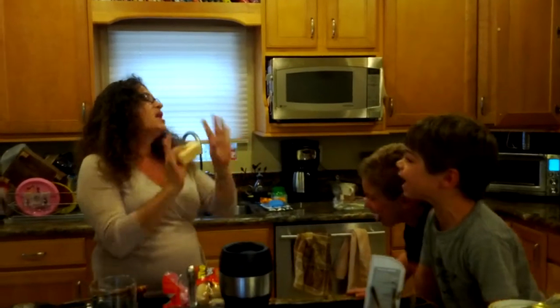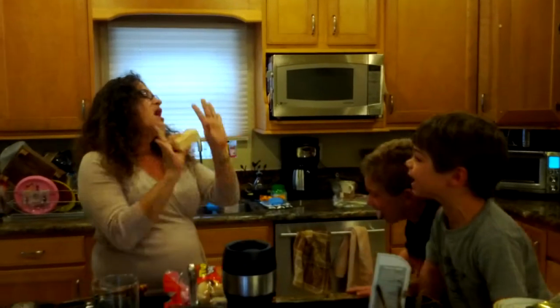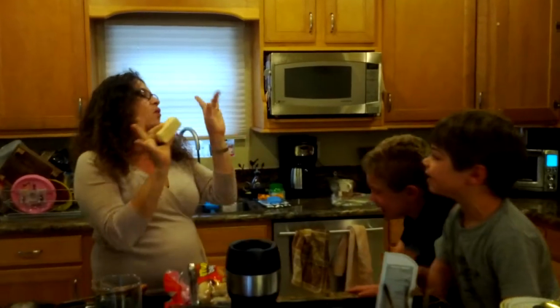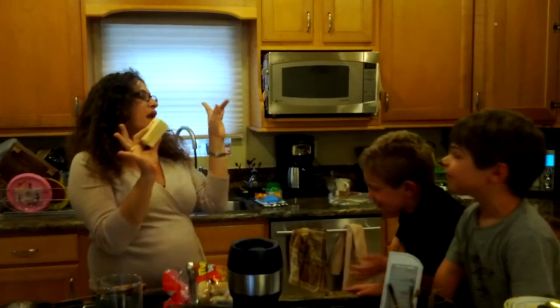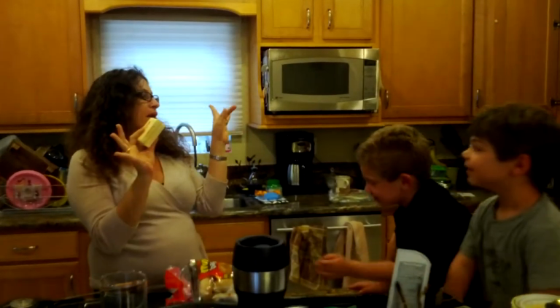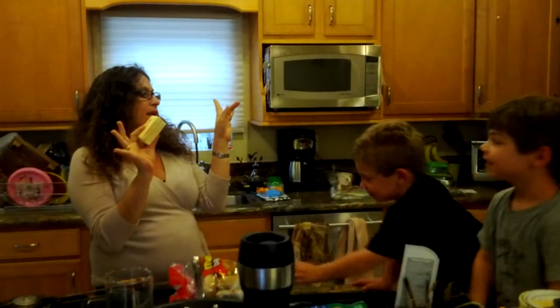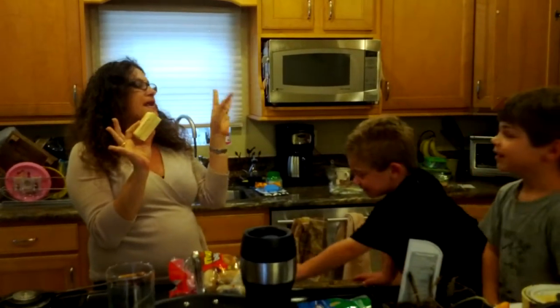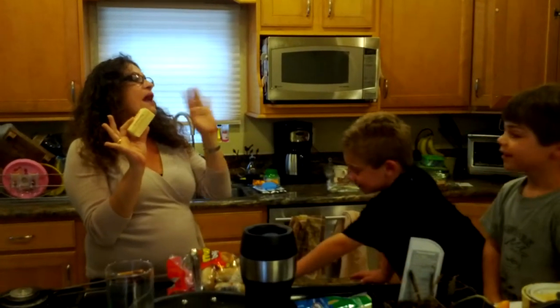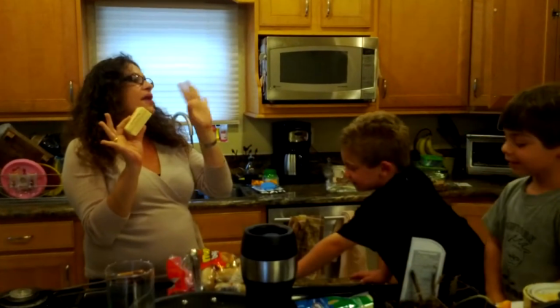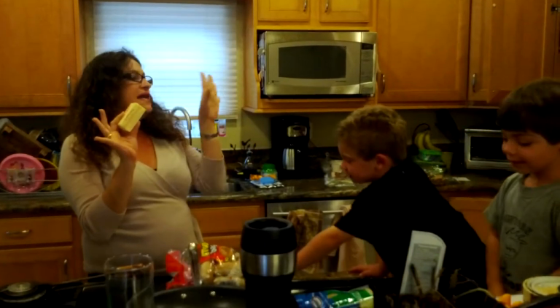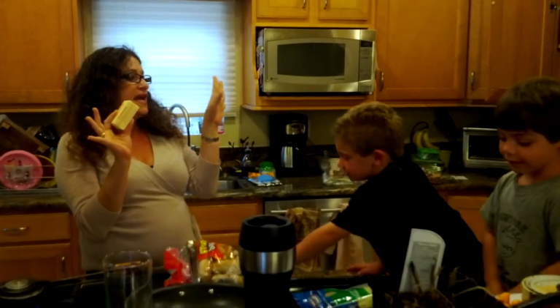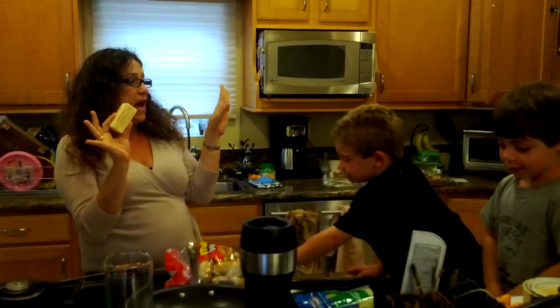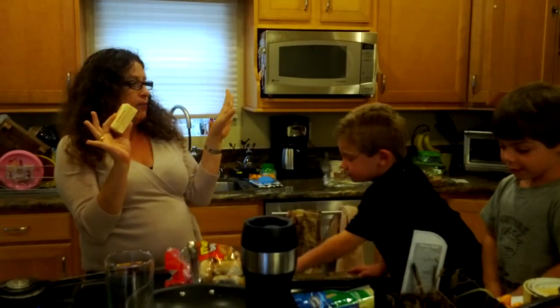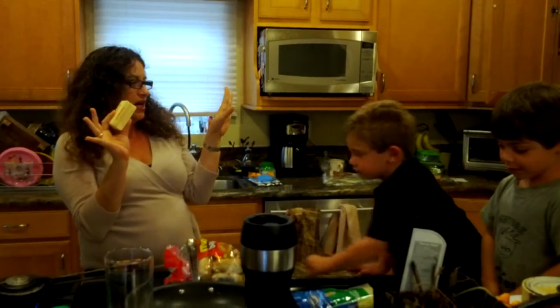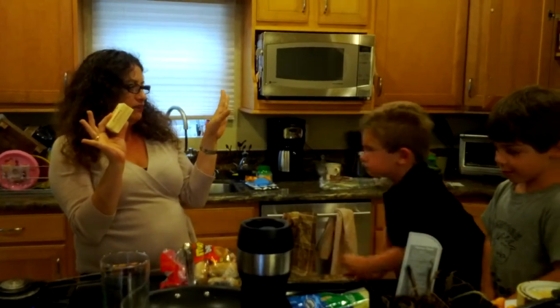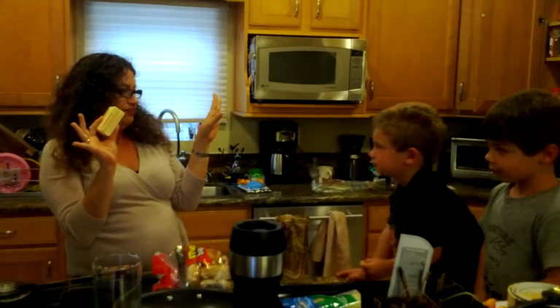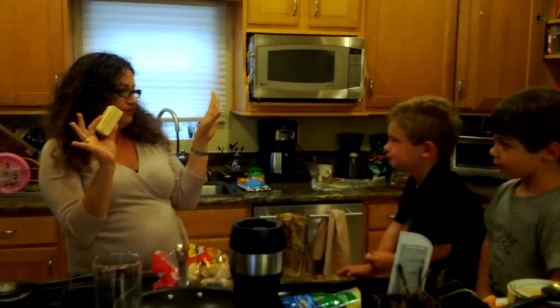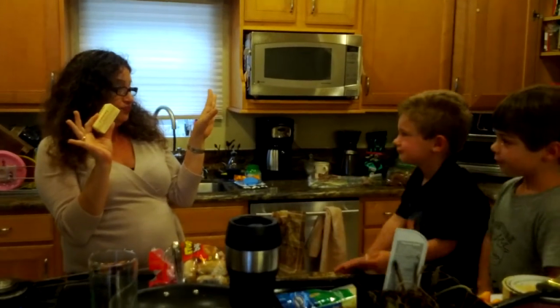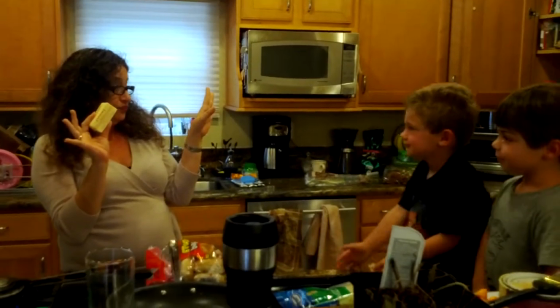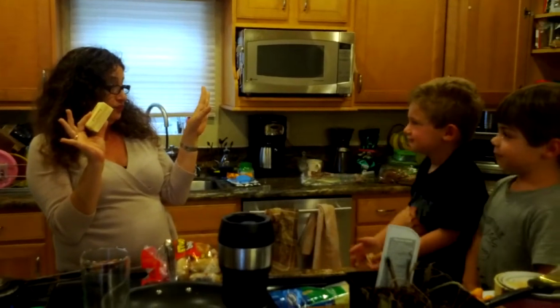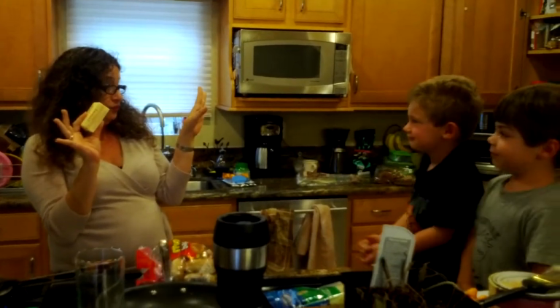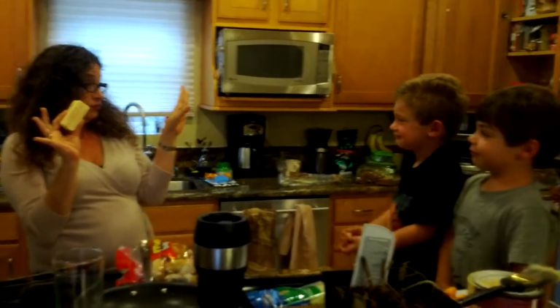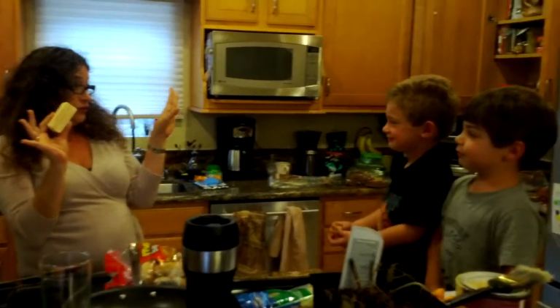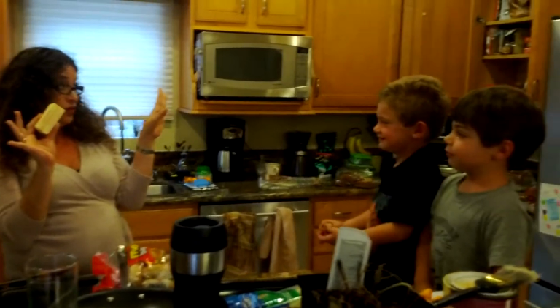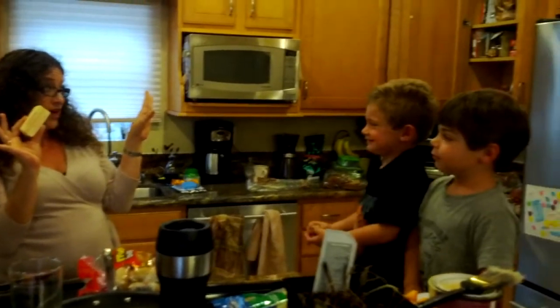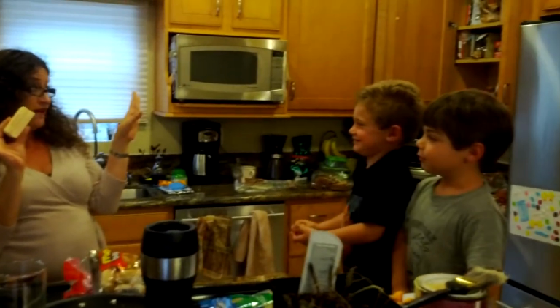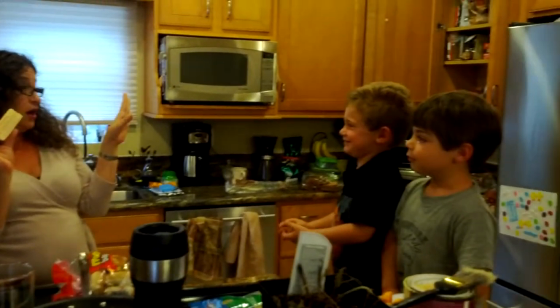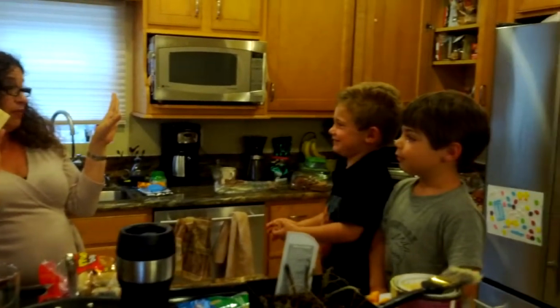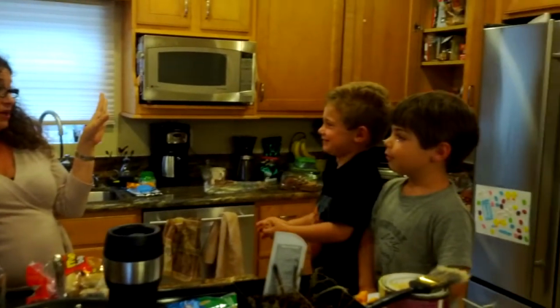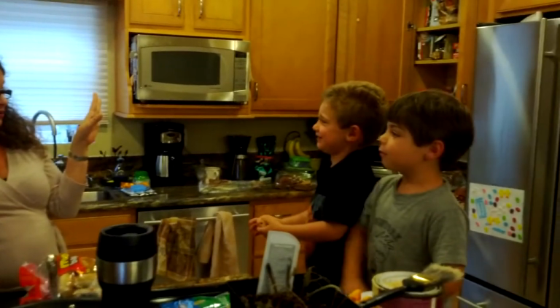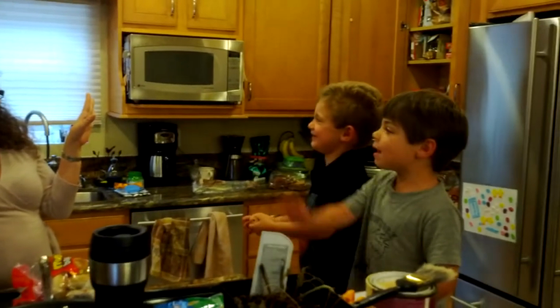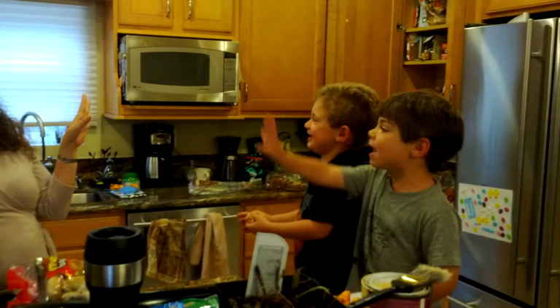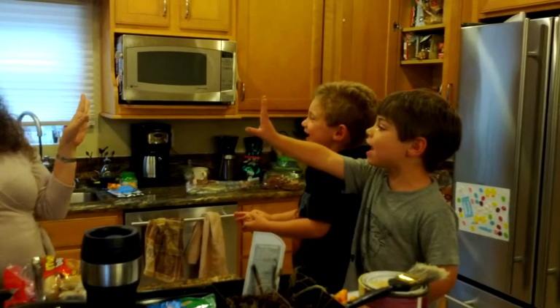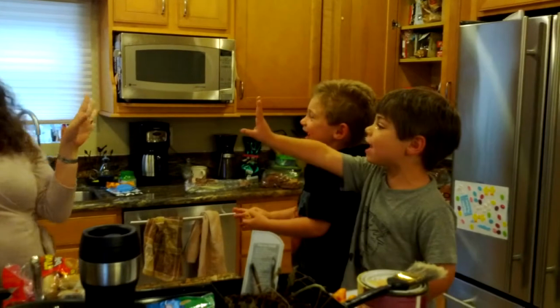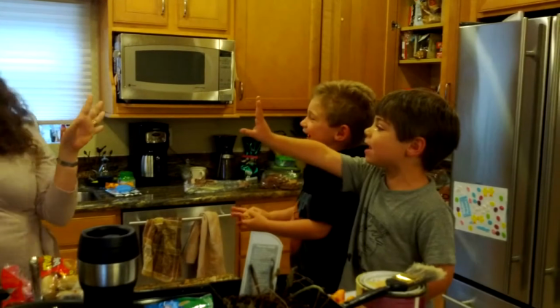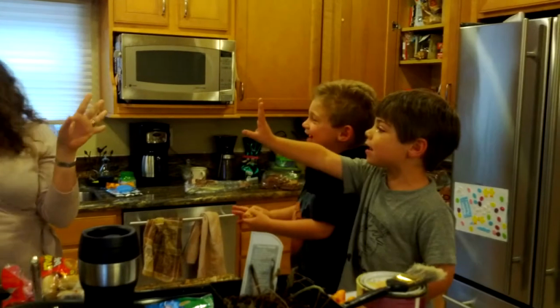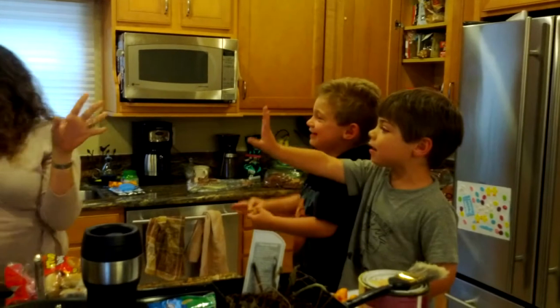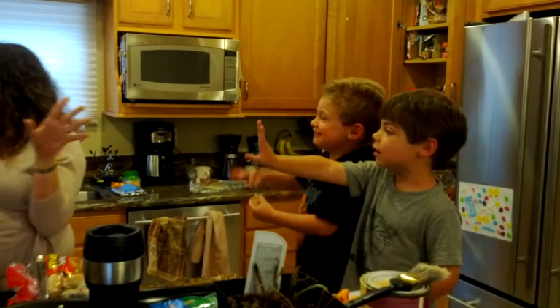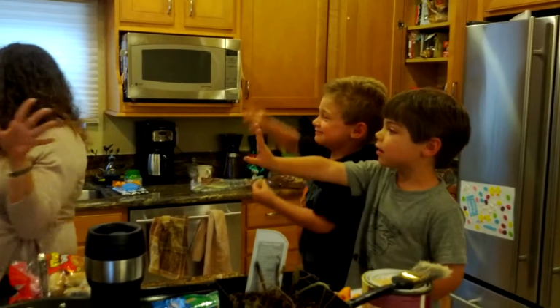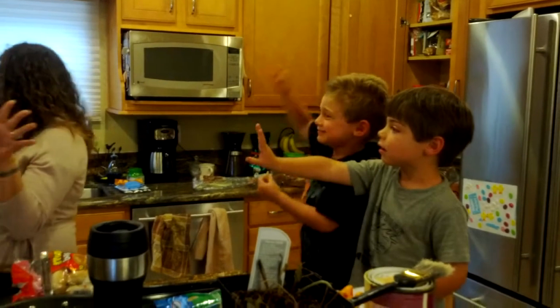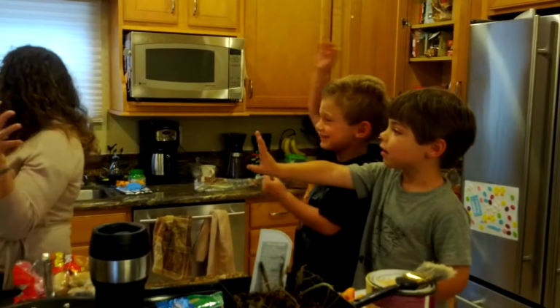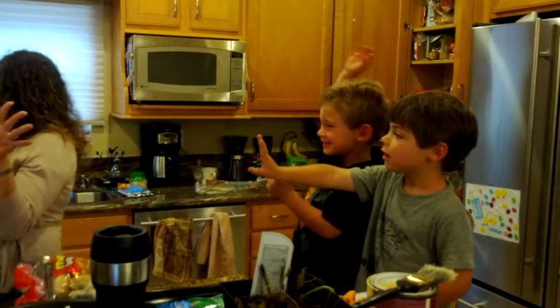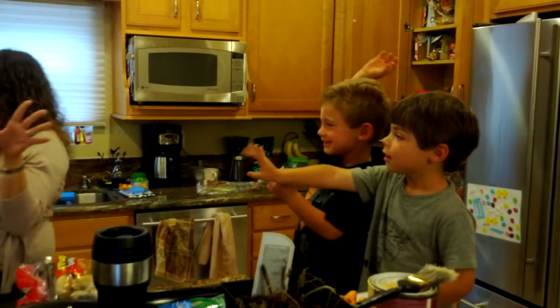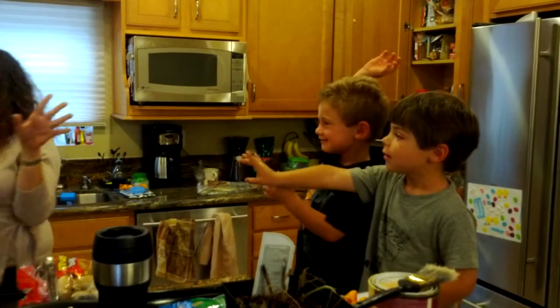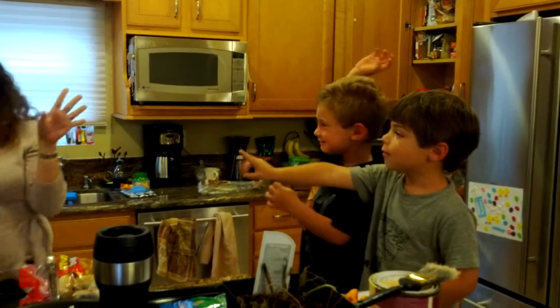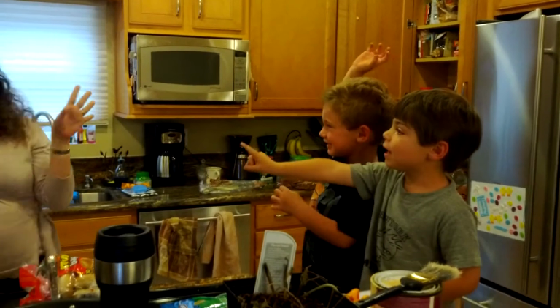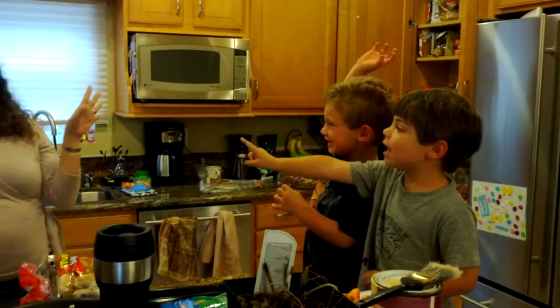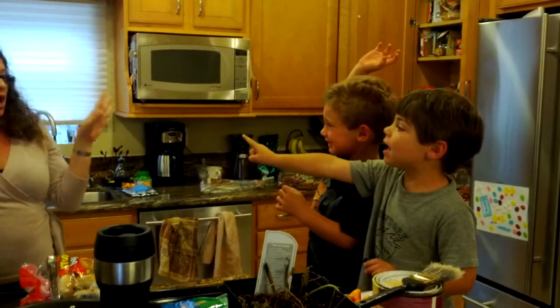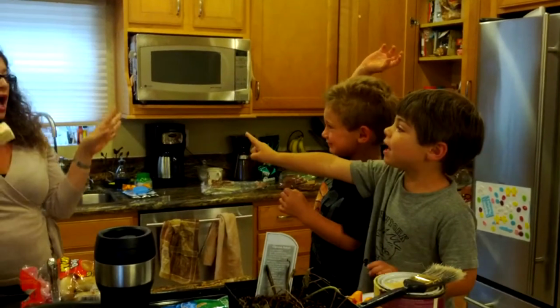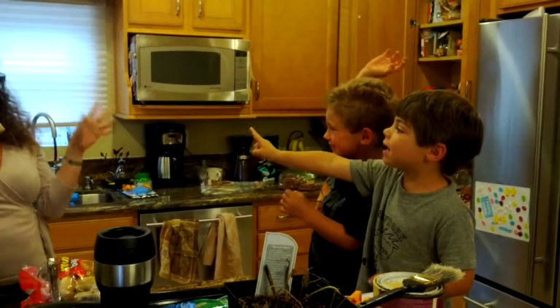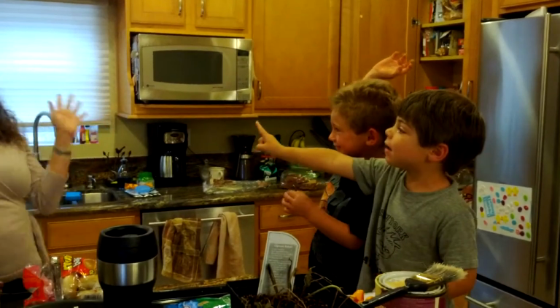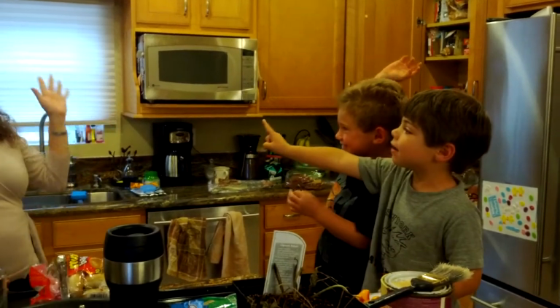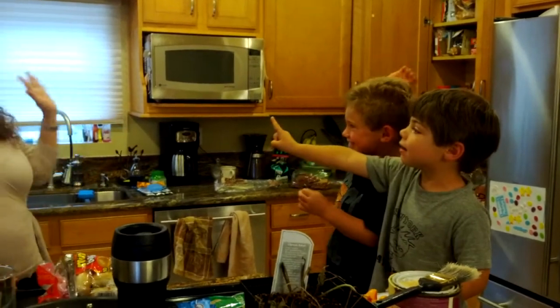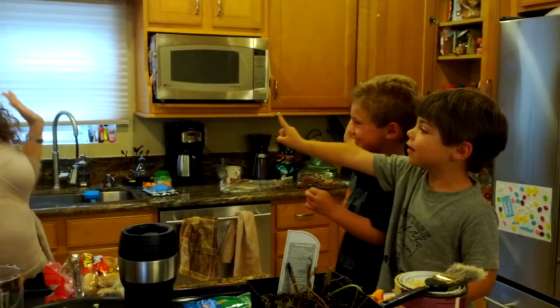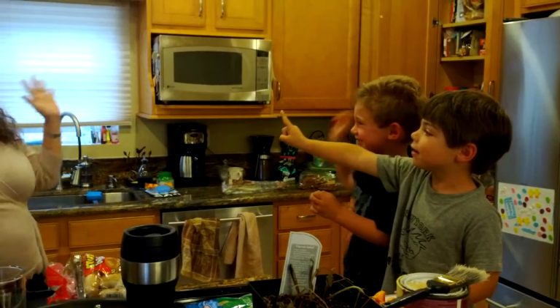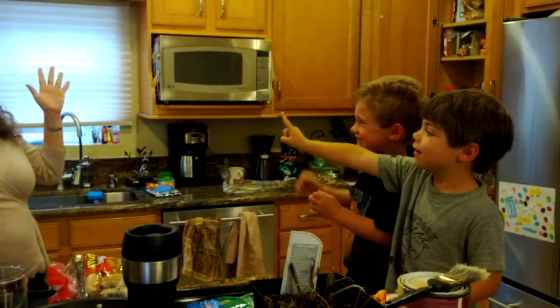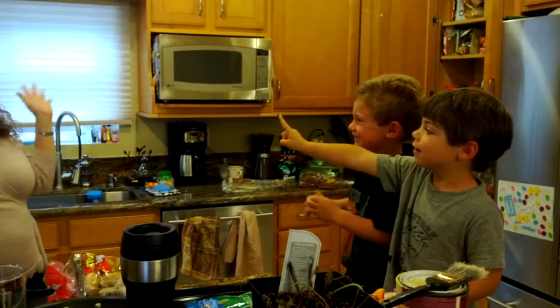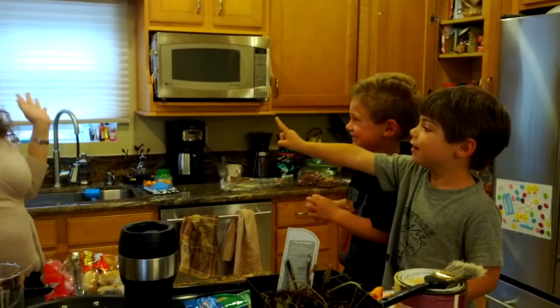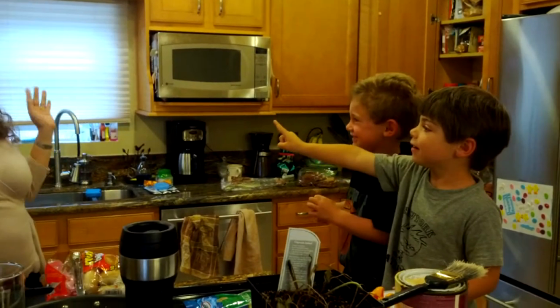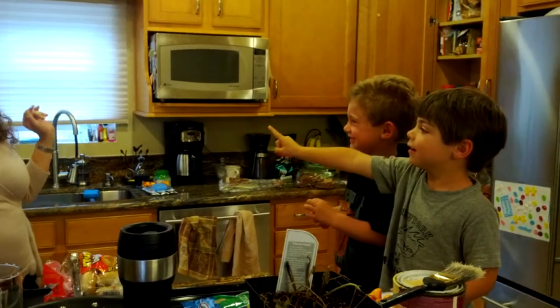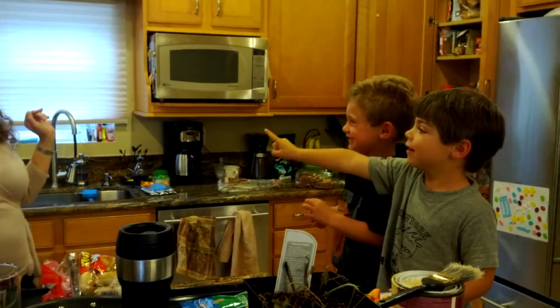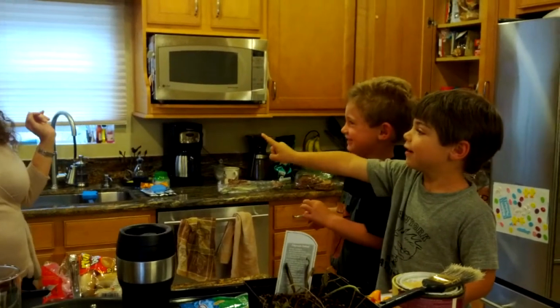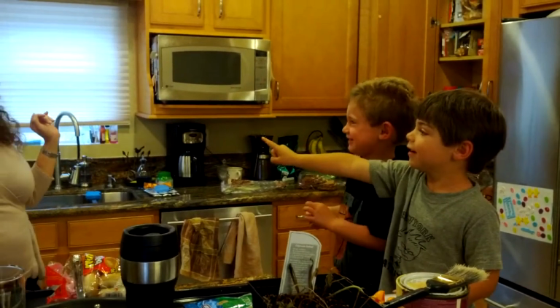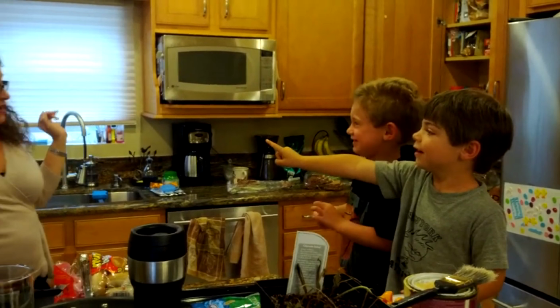Wait, wait, wait. Now I need a helper. Do I have a helper? Hello? Helper? Oh, I got two right here.